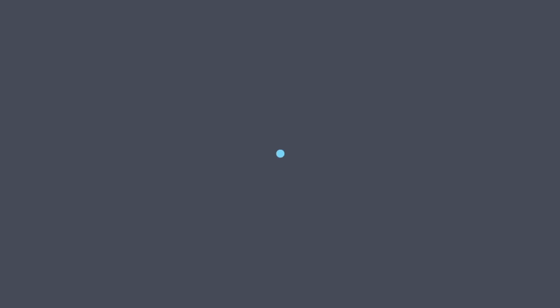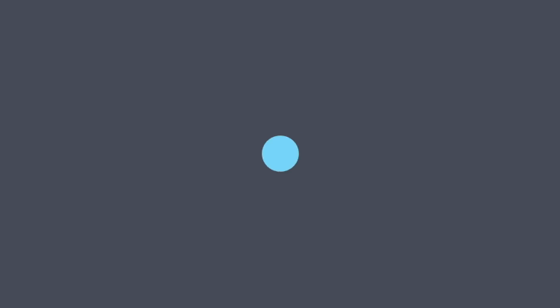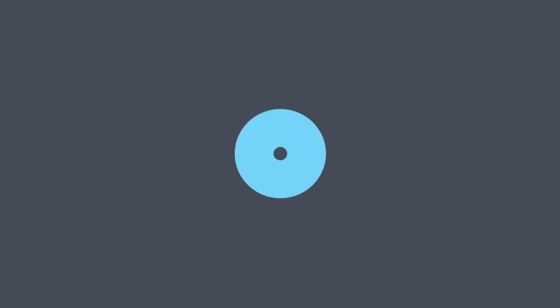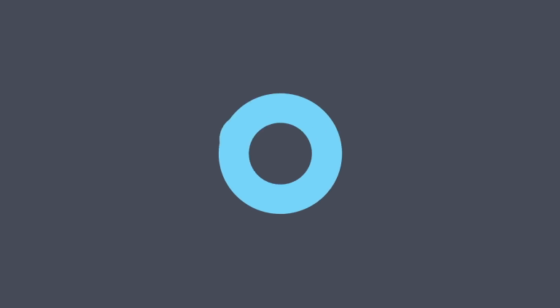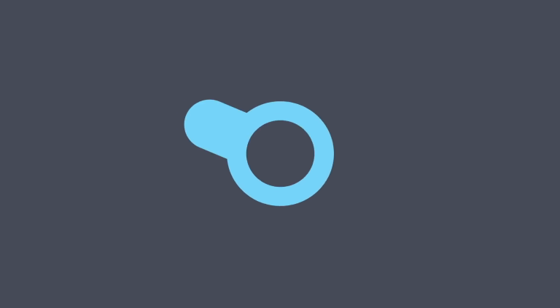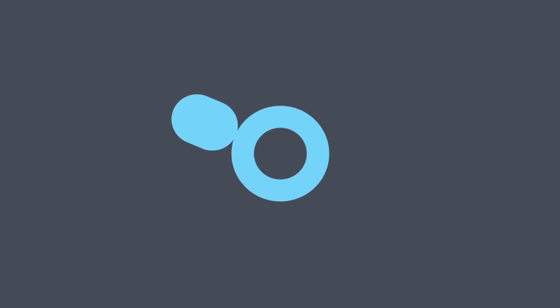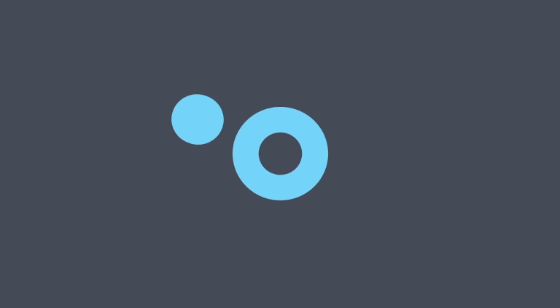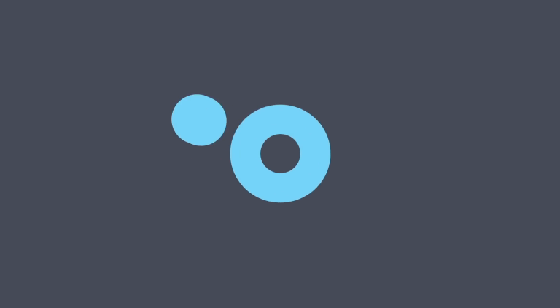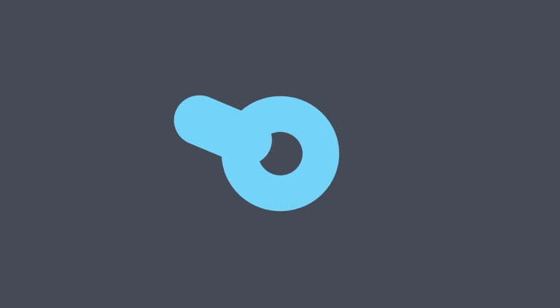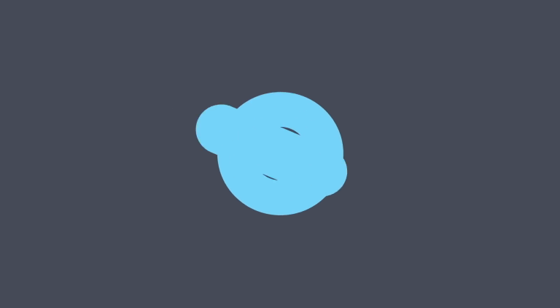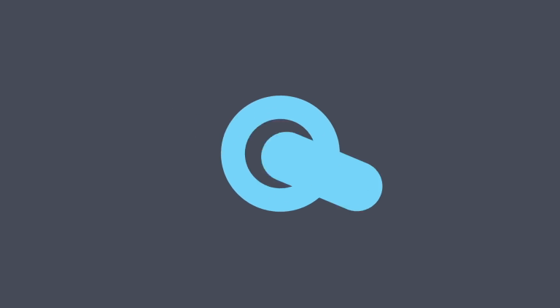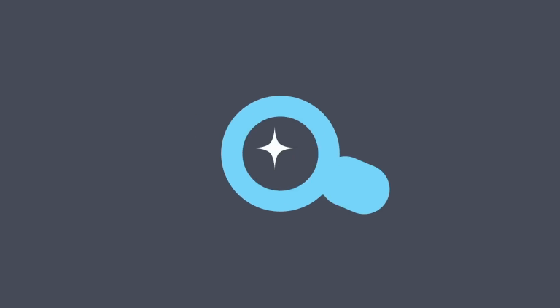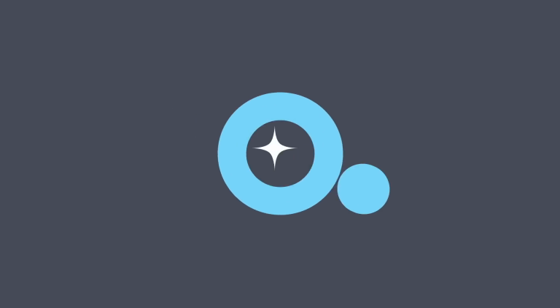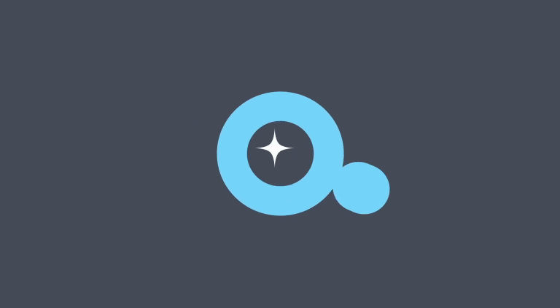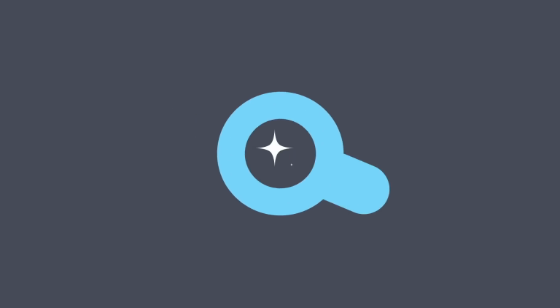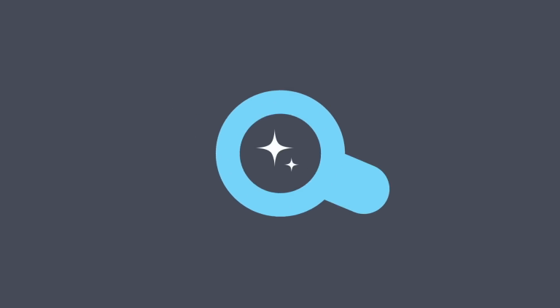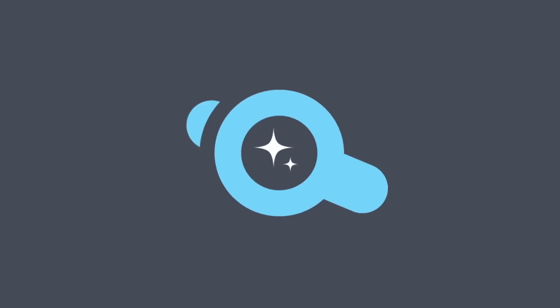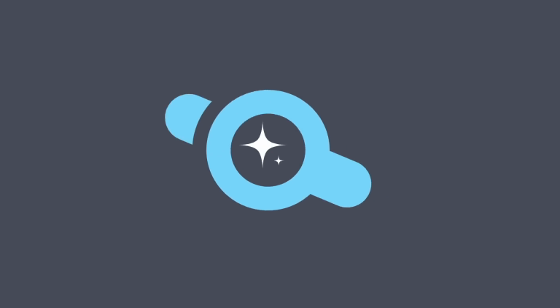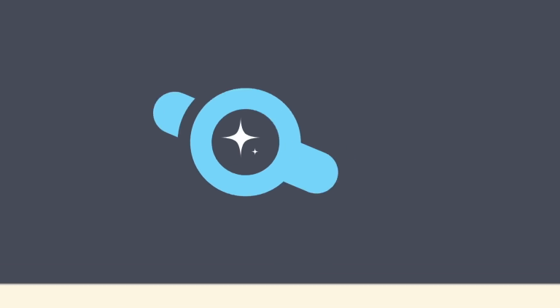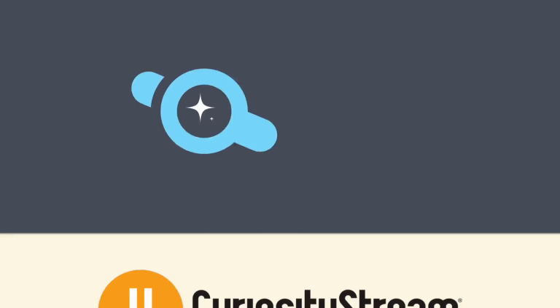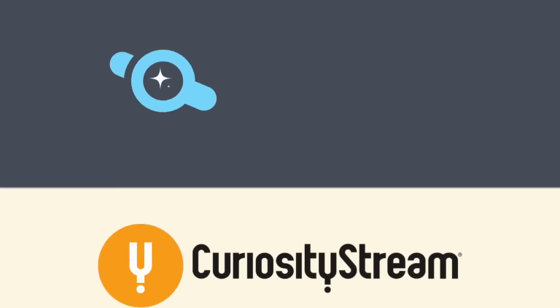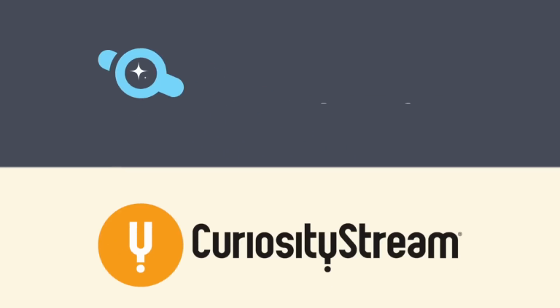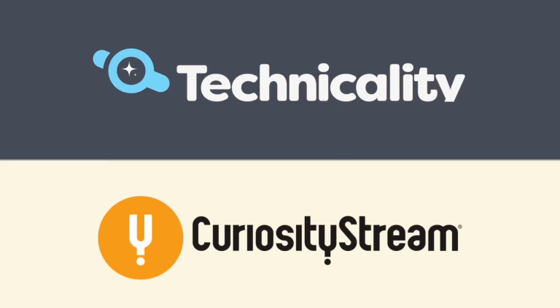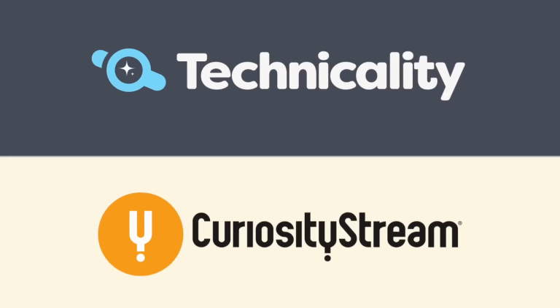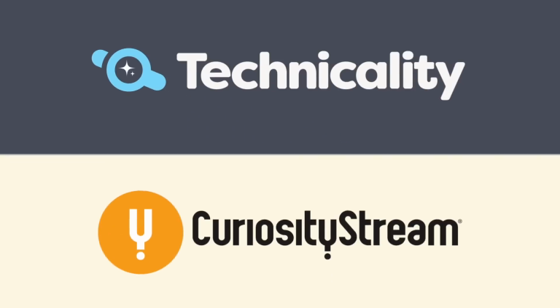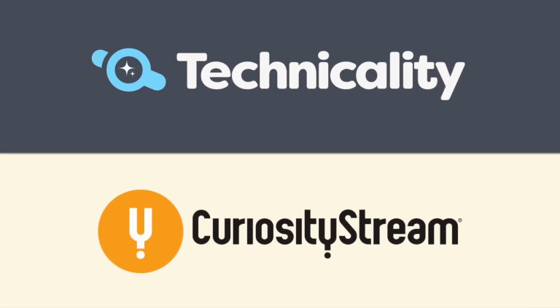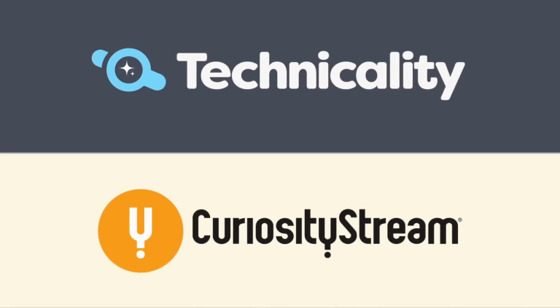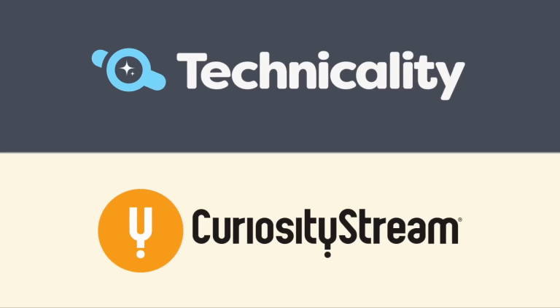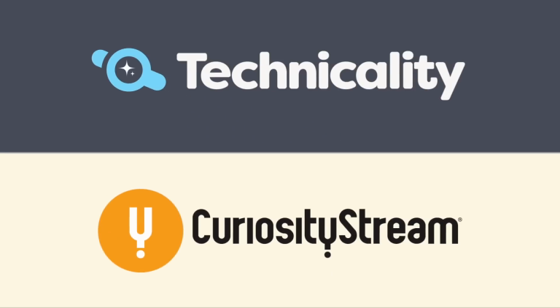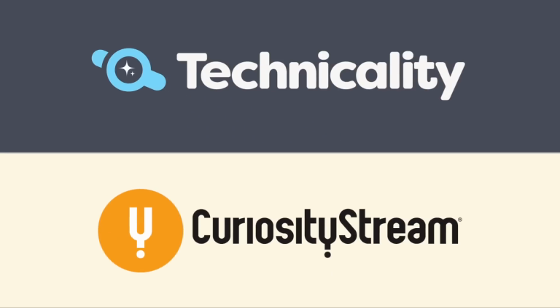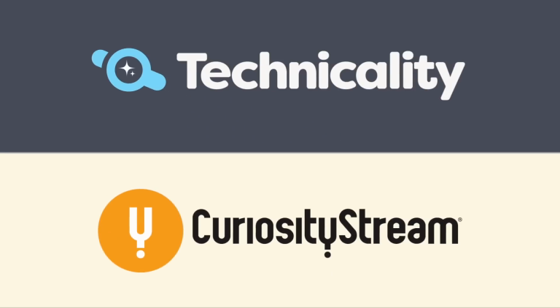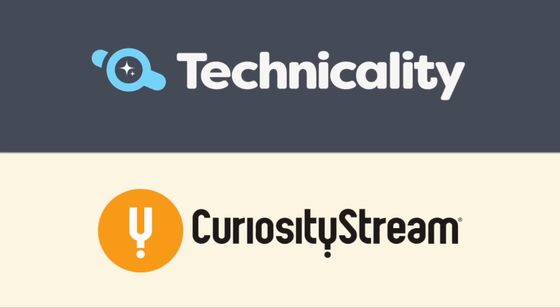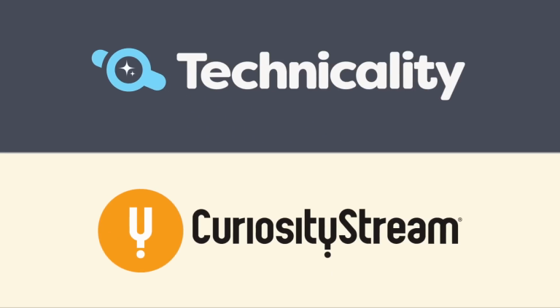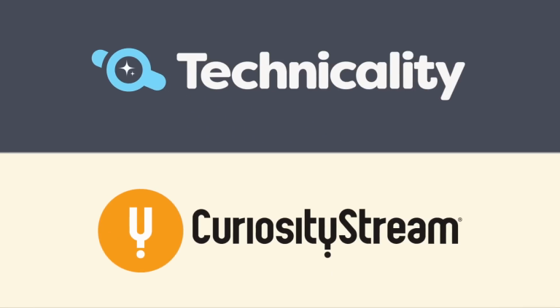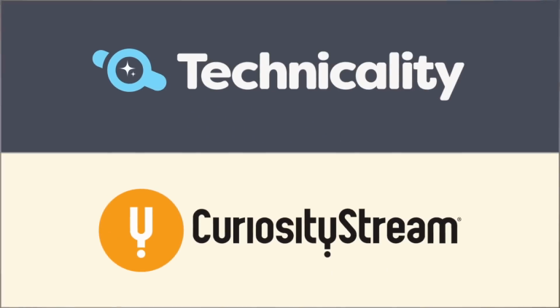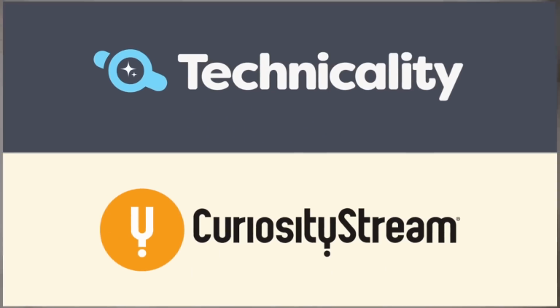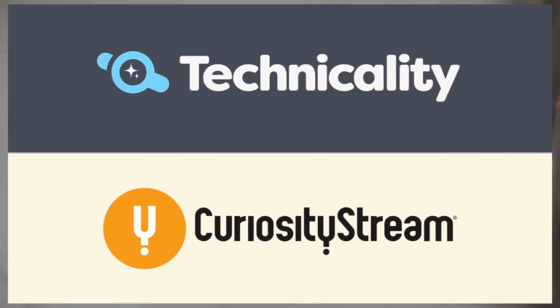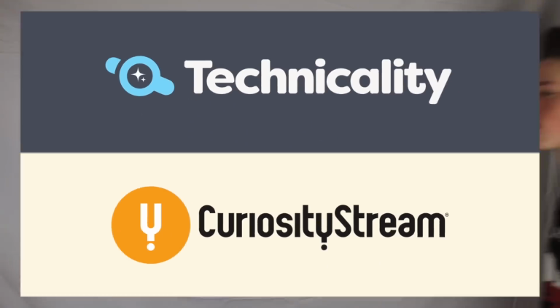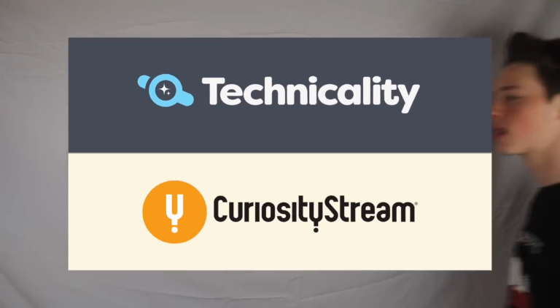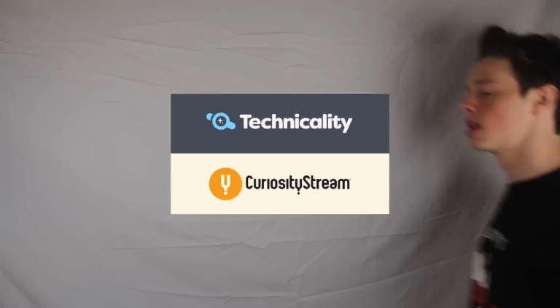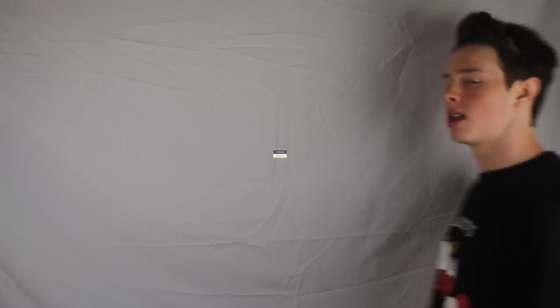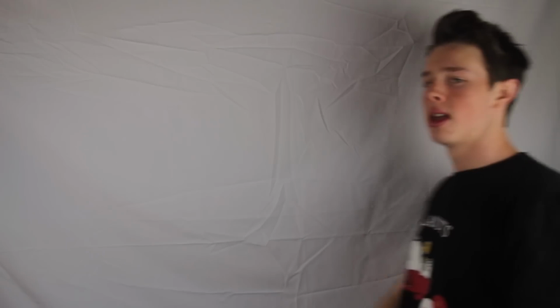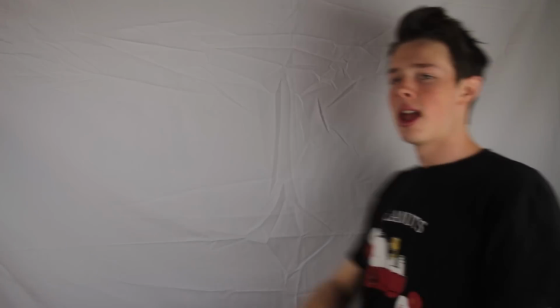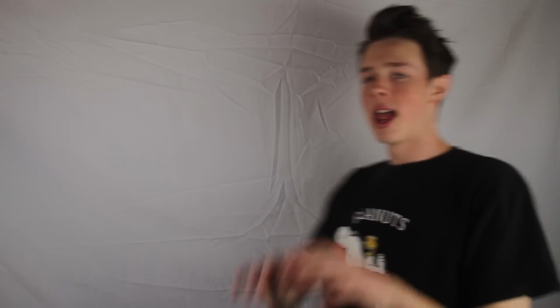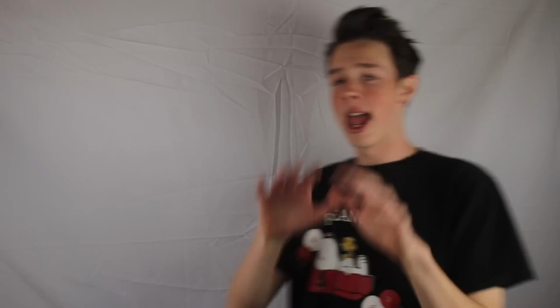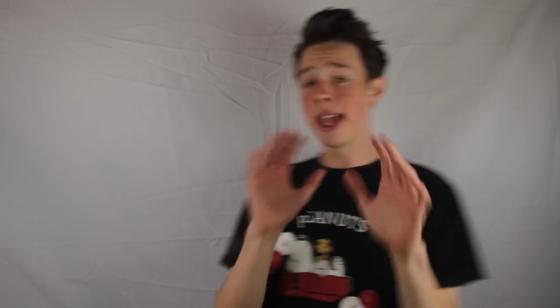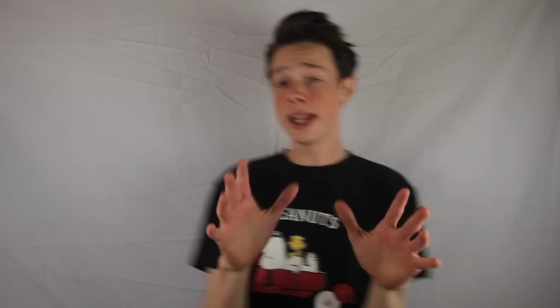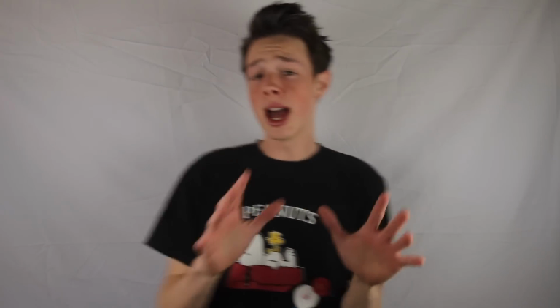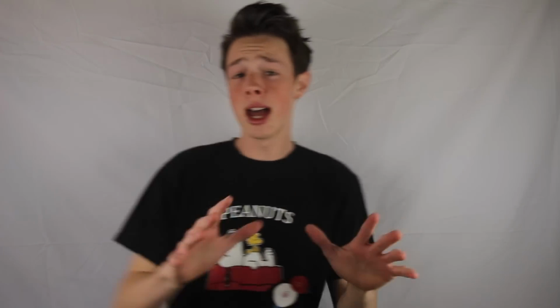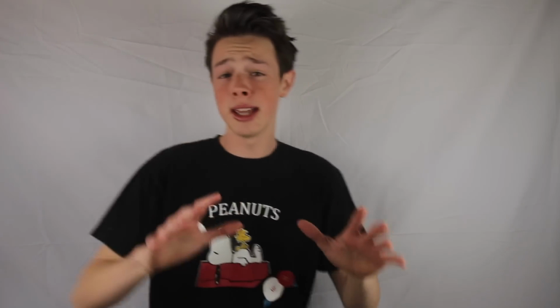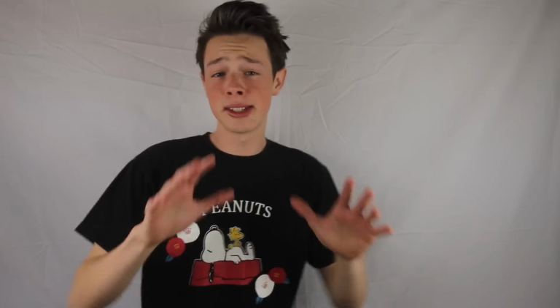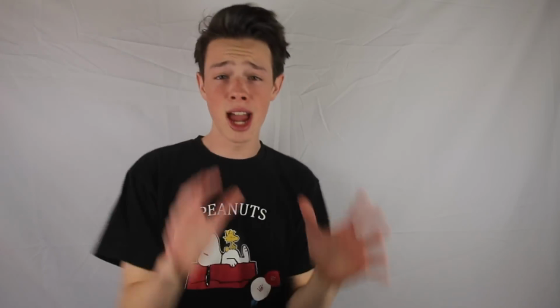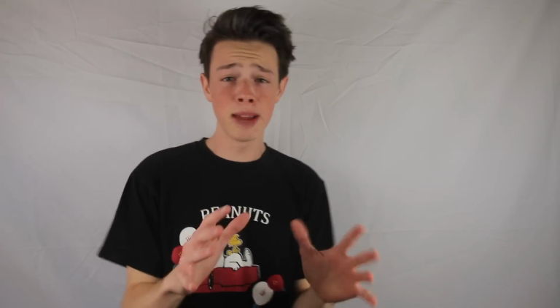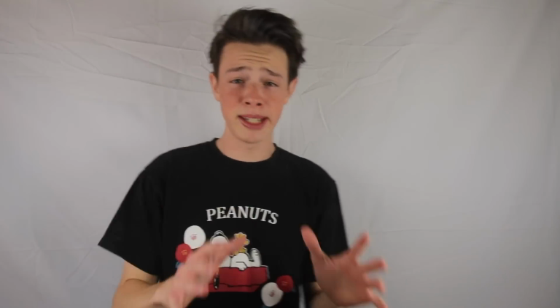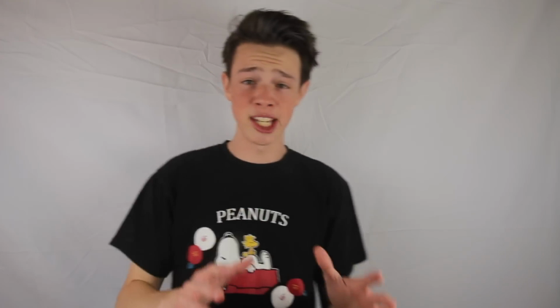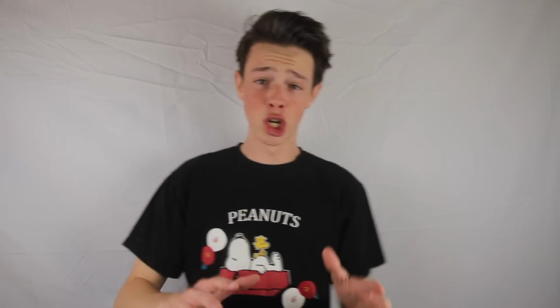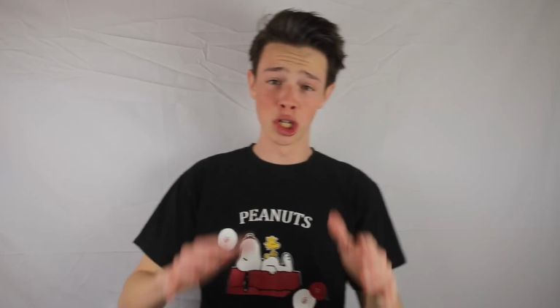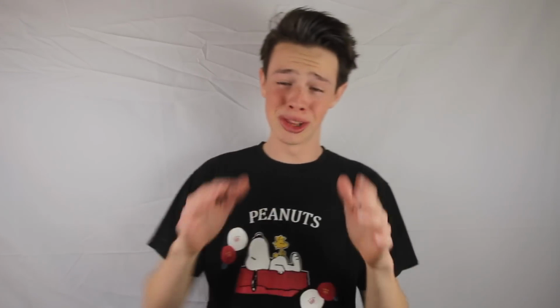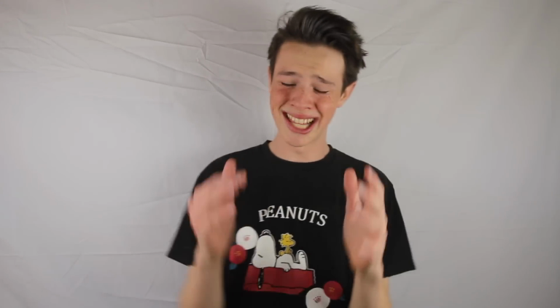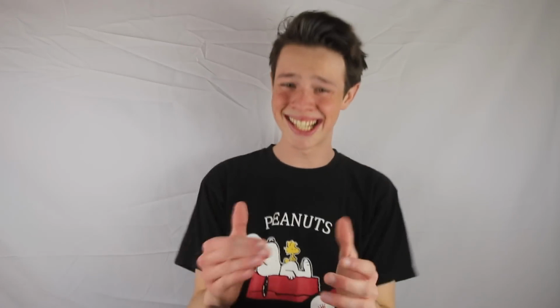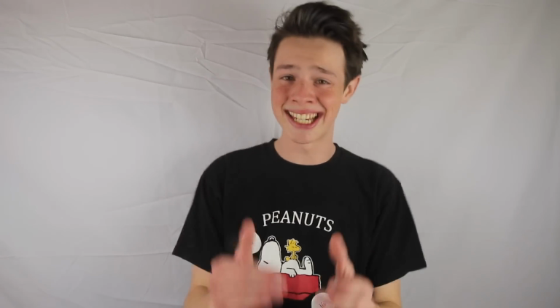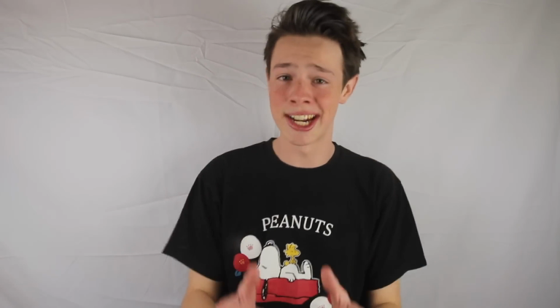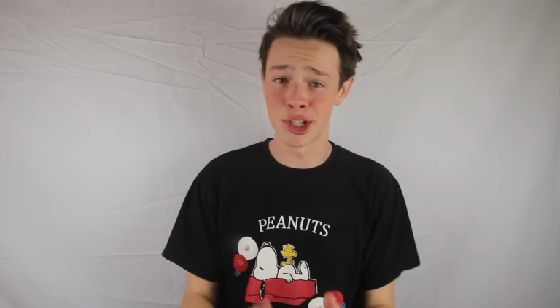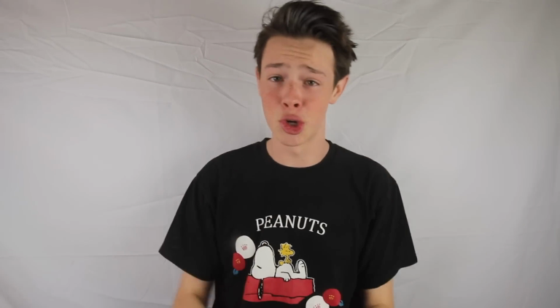This Technicality episode is brought to you by CuriosityStream. Hey guys, I'm here, let's get technical.